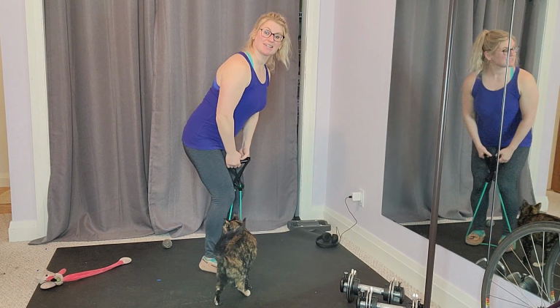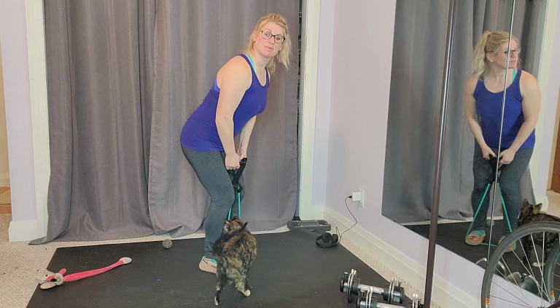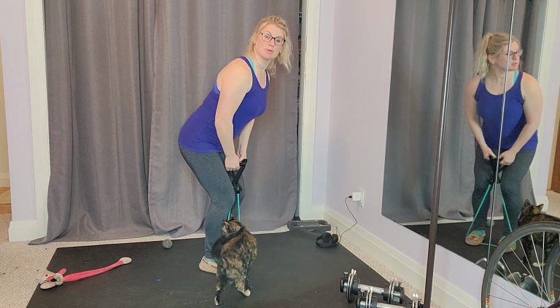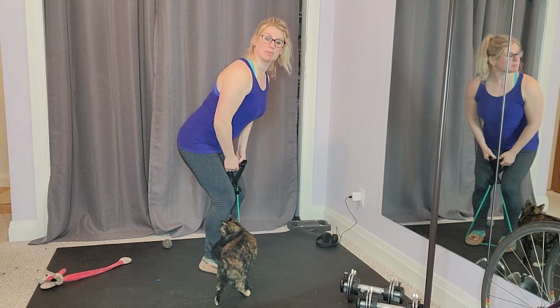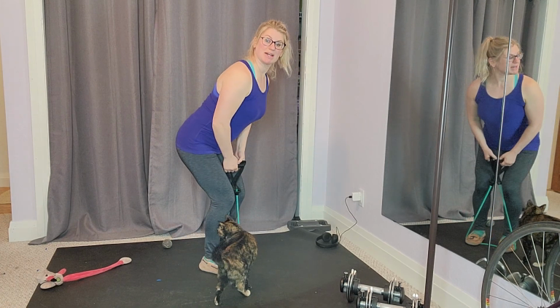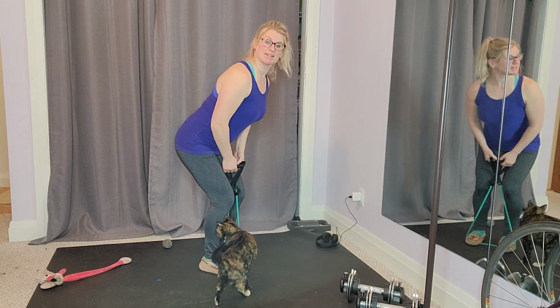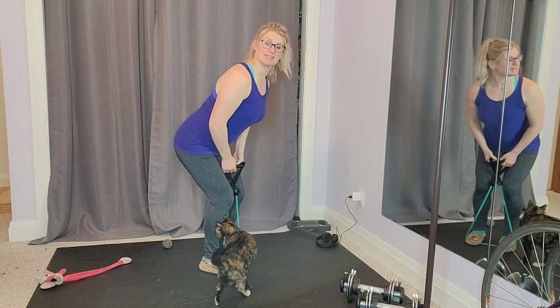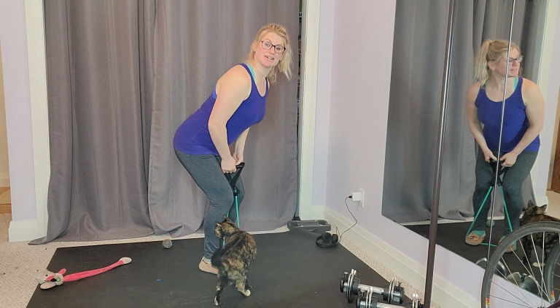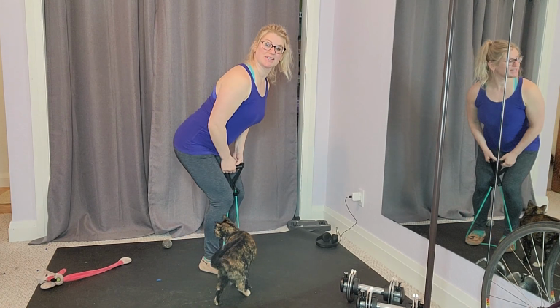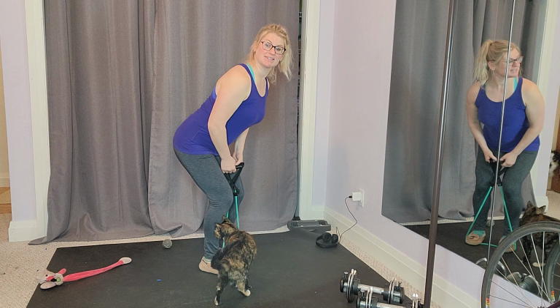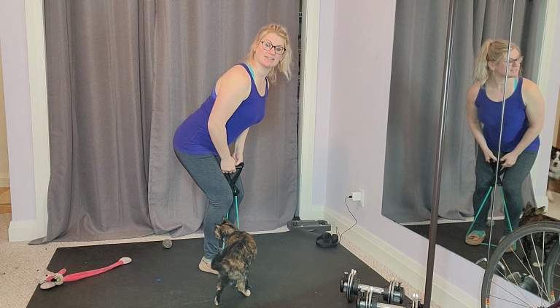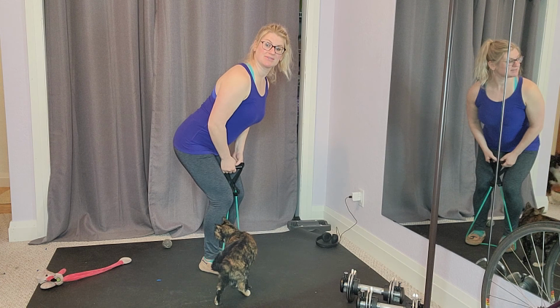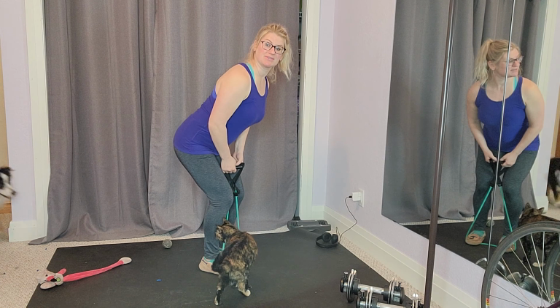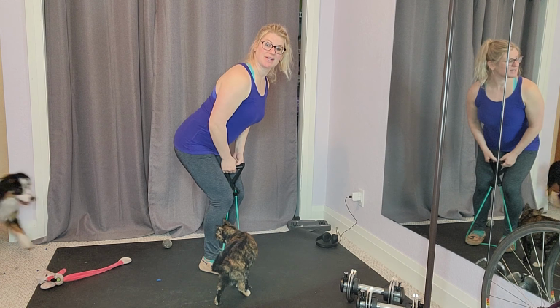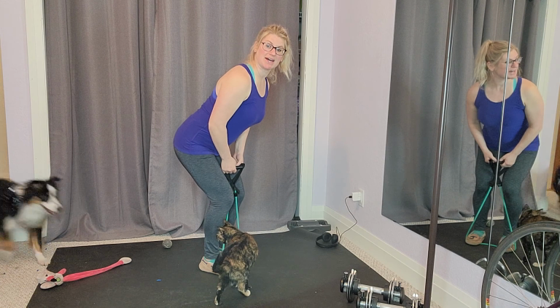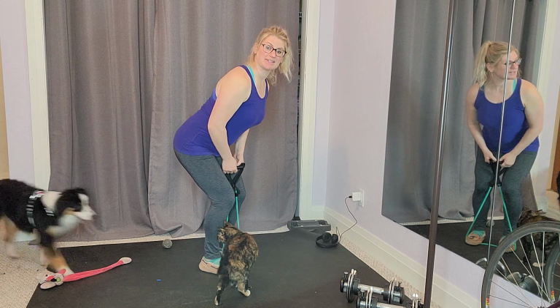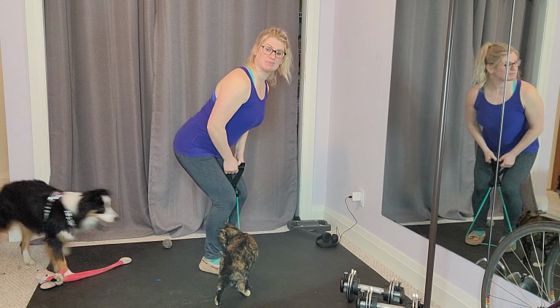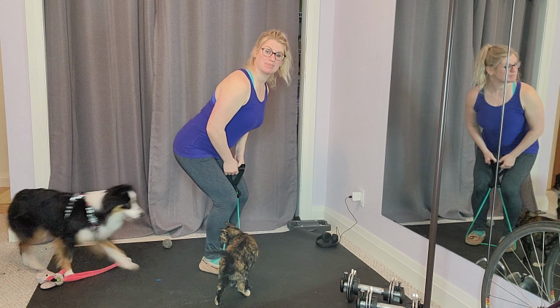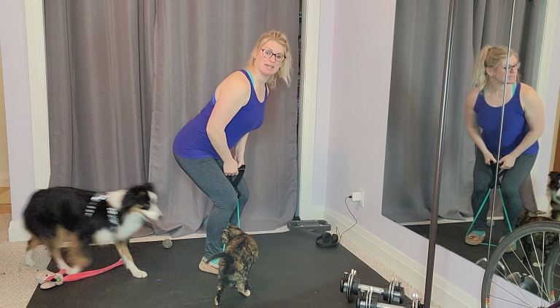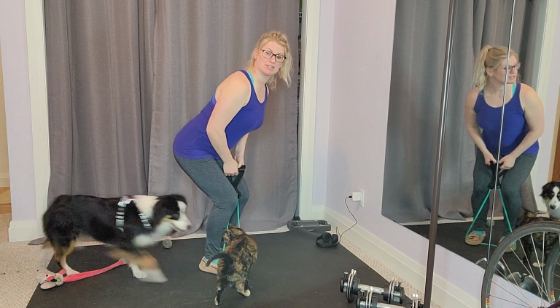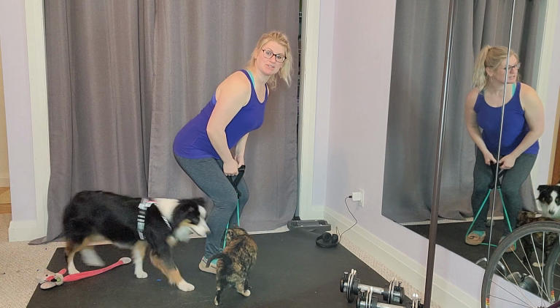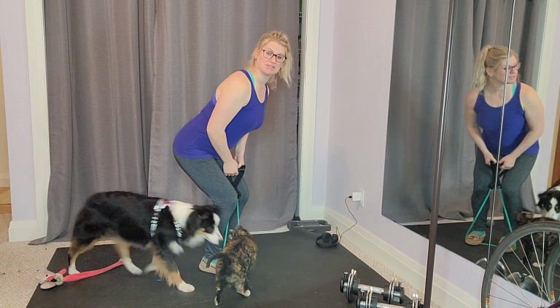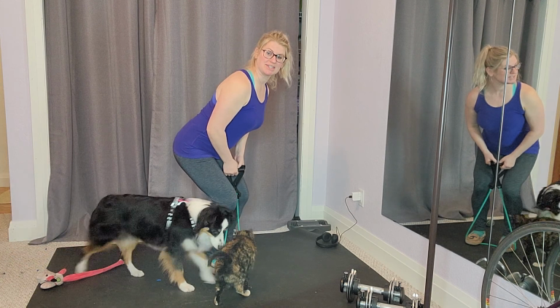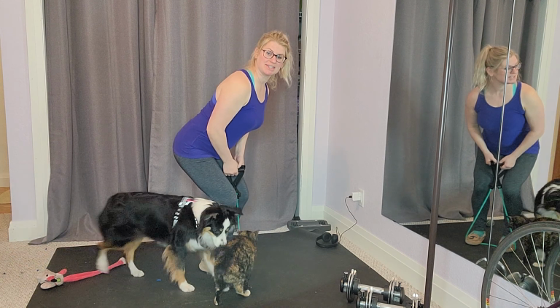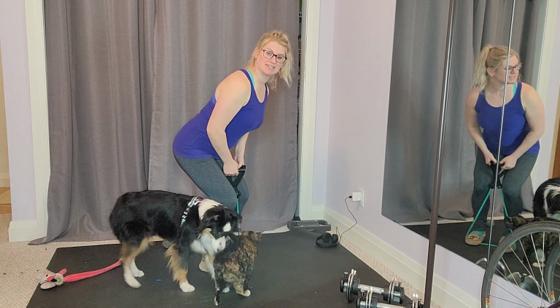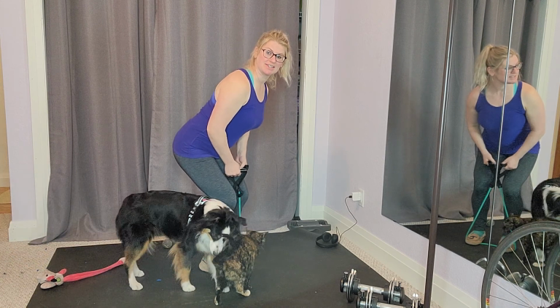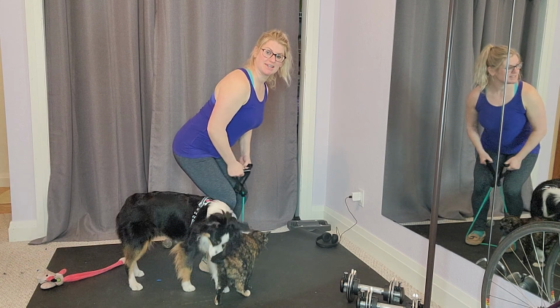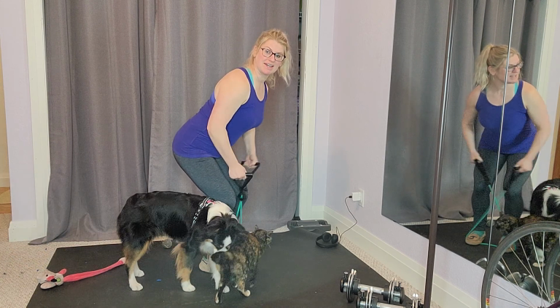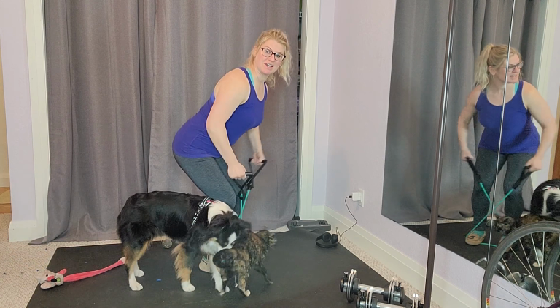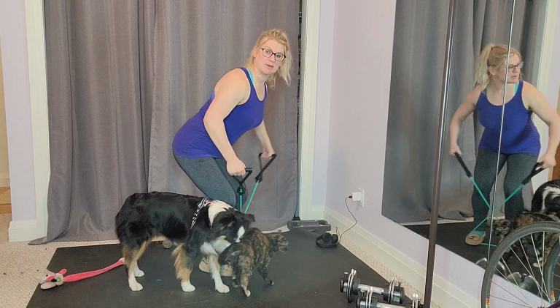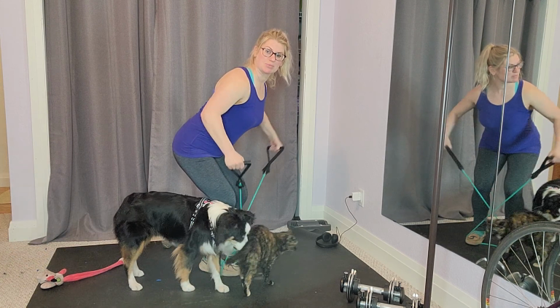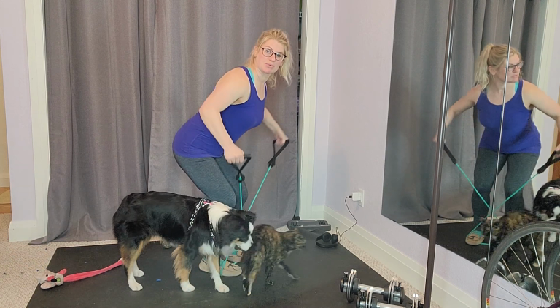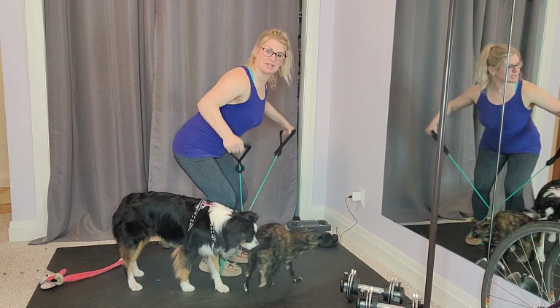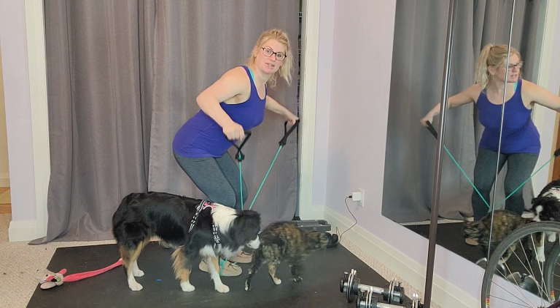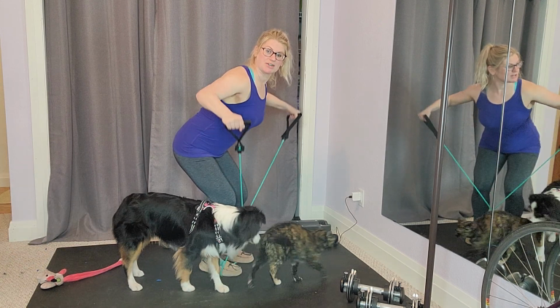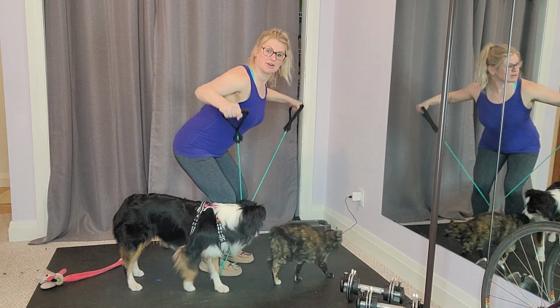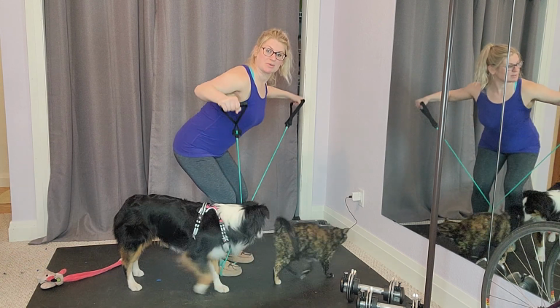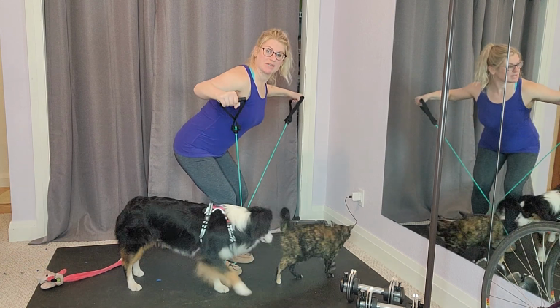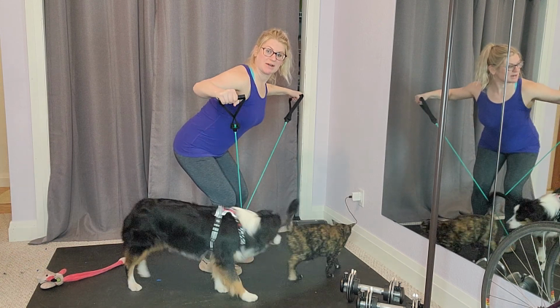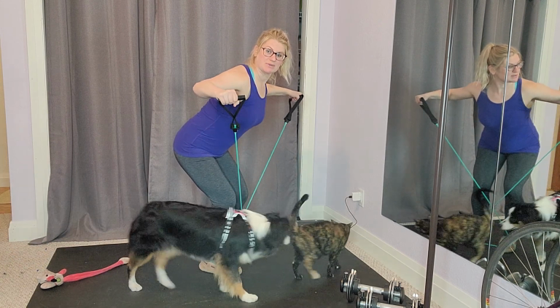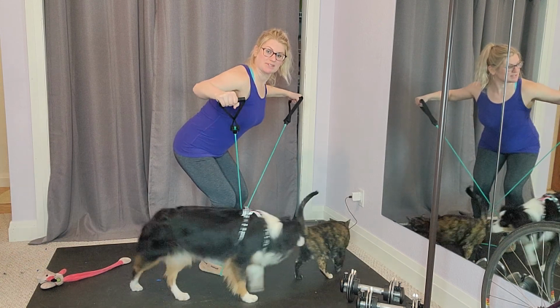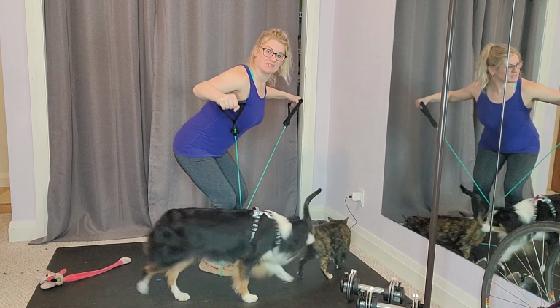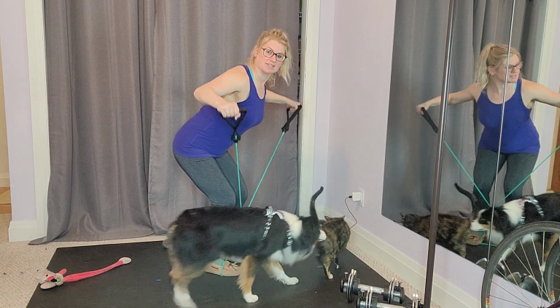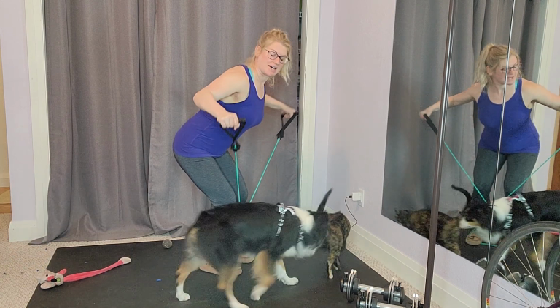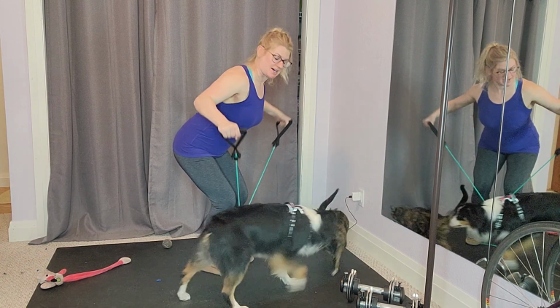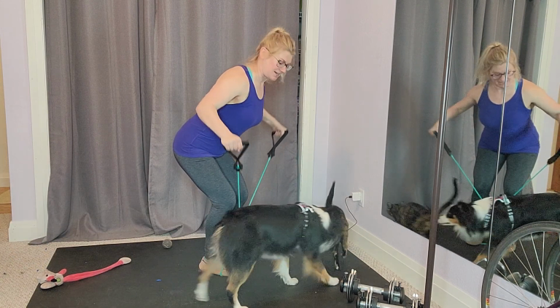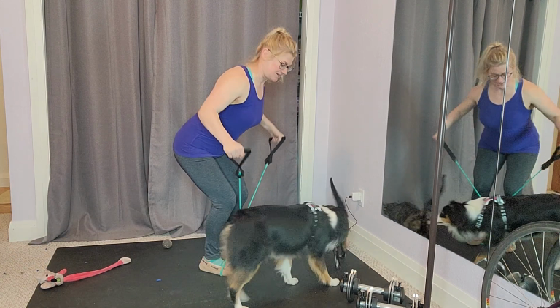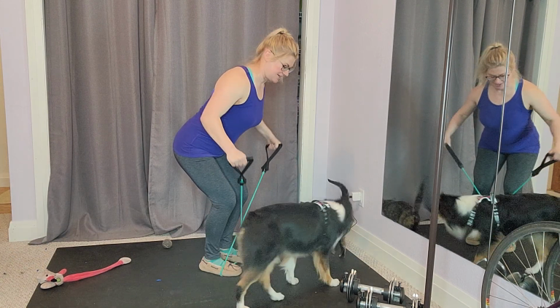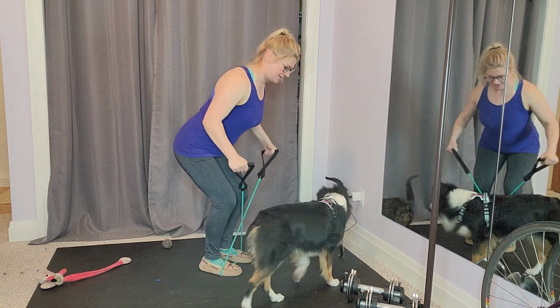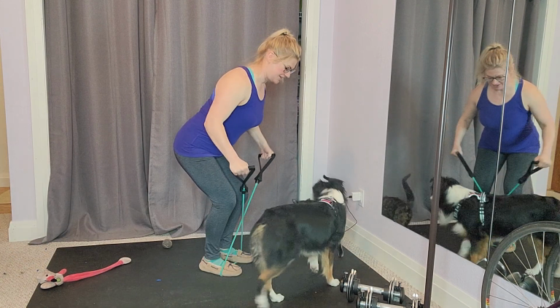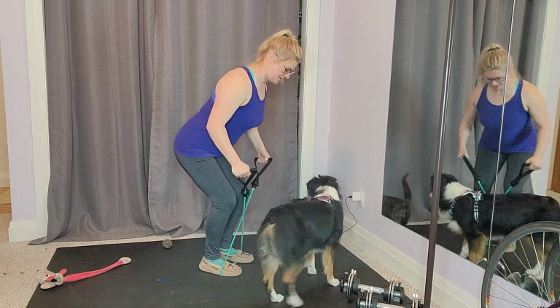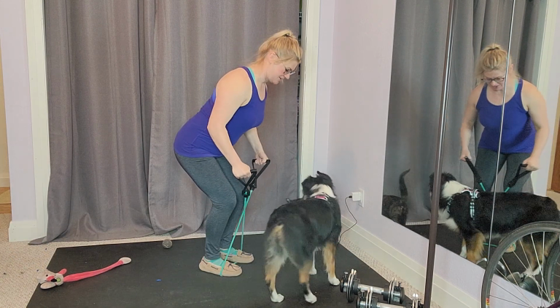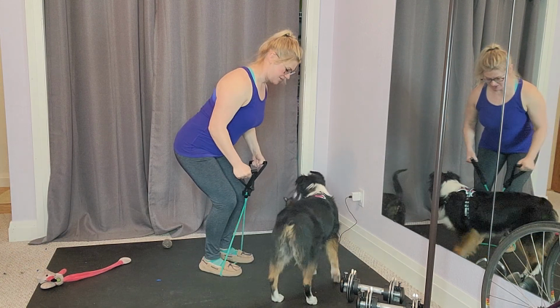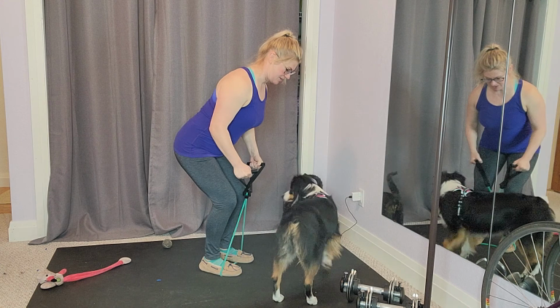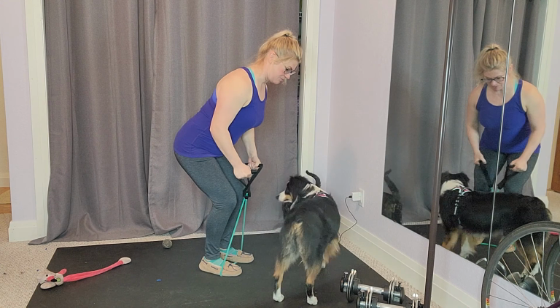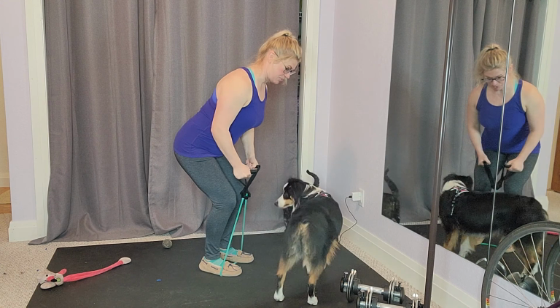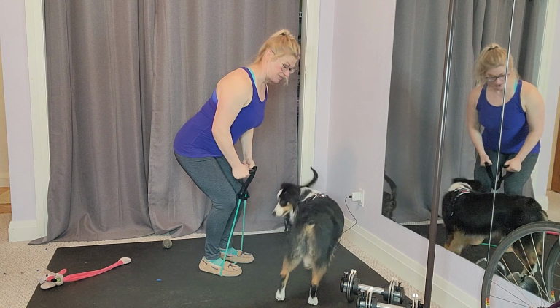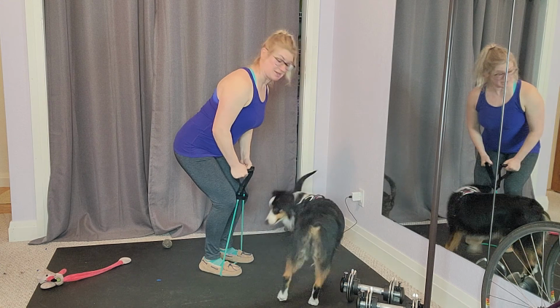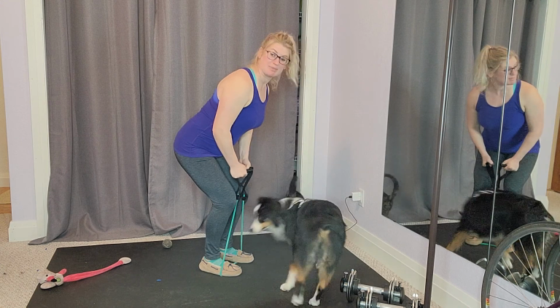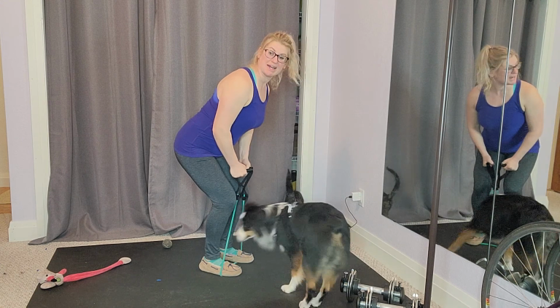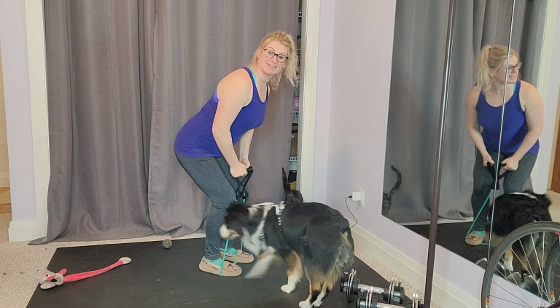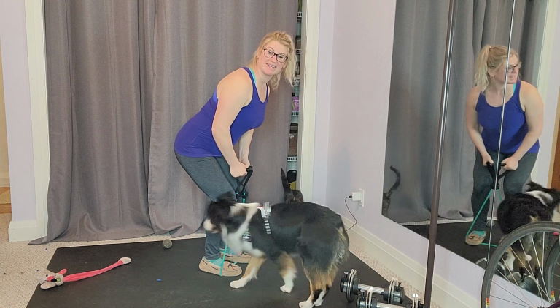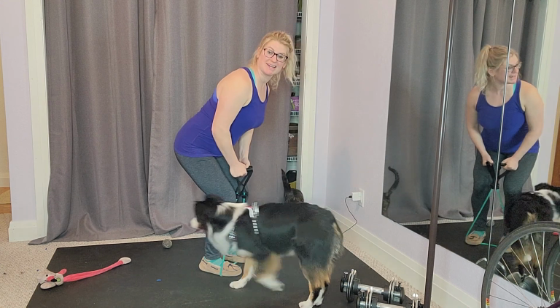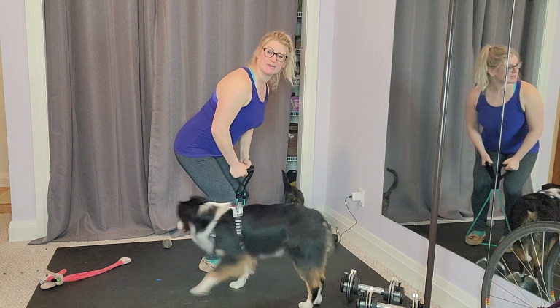Keep your back nice and flat. Bend your knees and bring your arms out to the side, and then bring them back down.